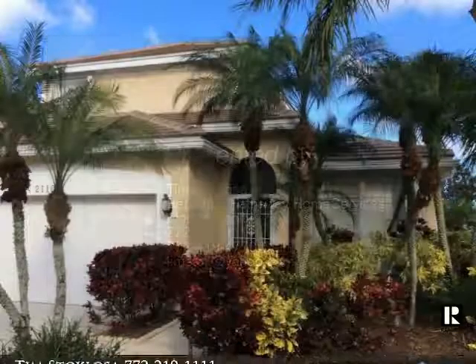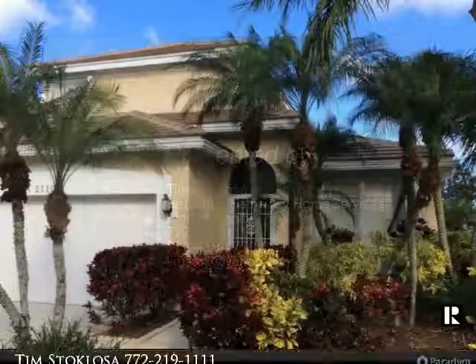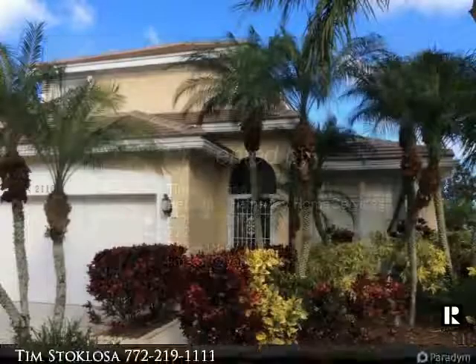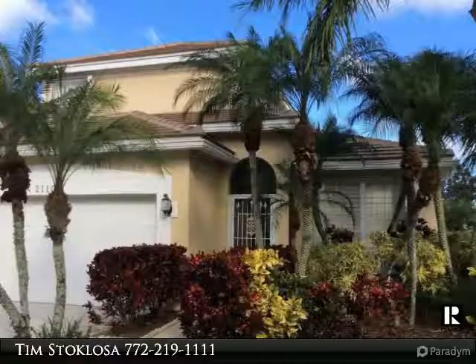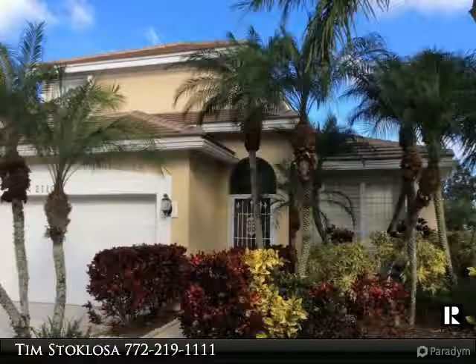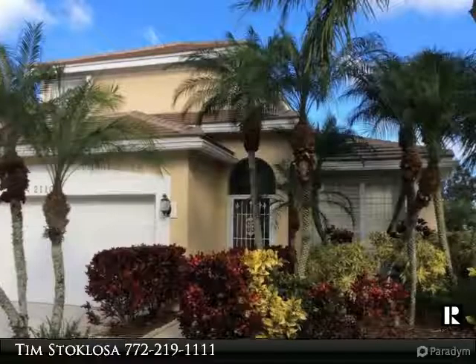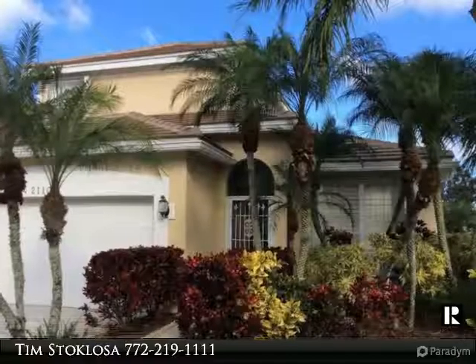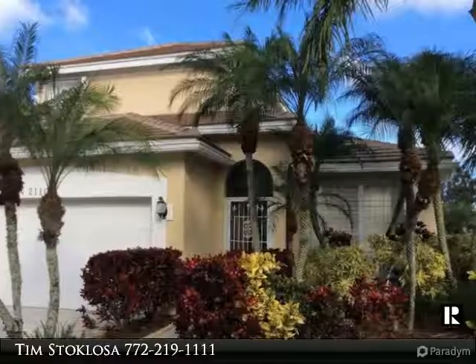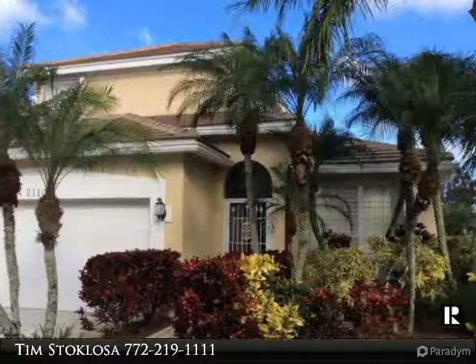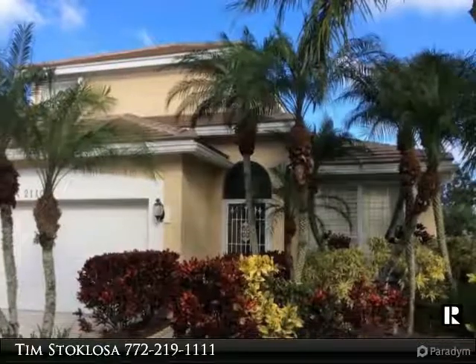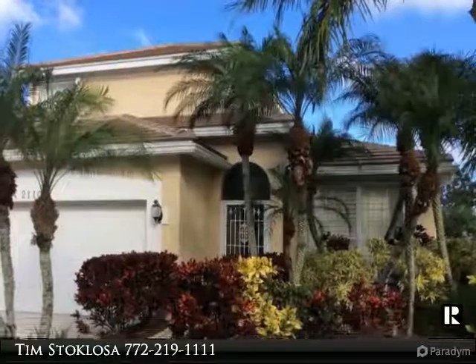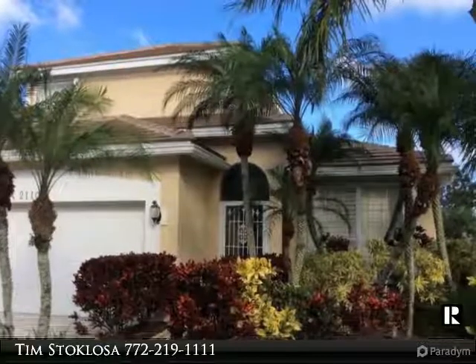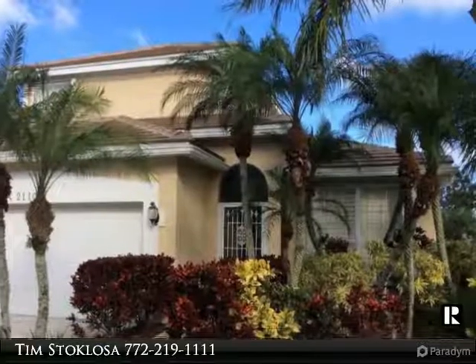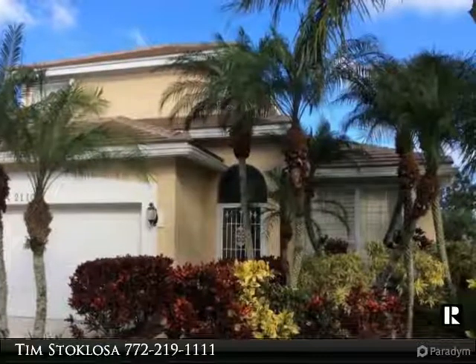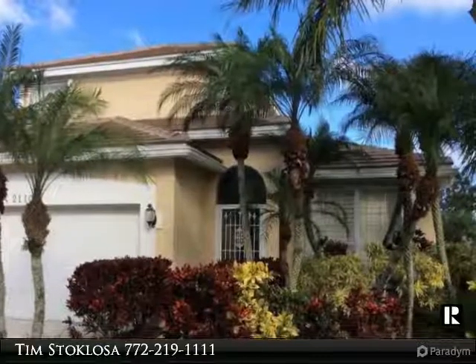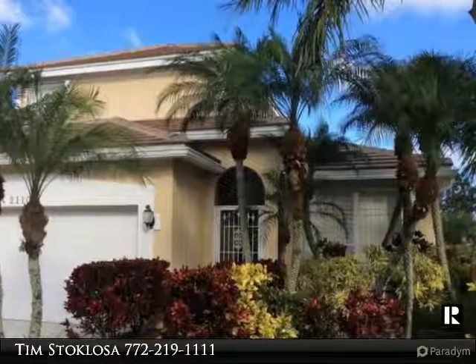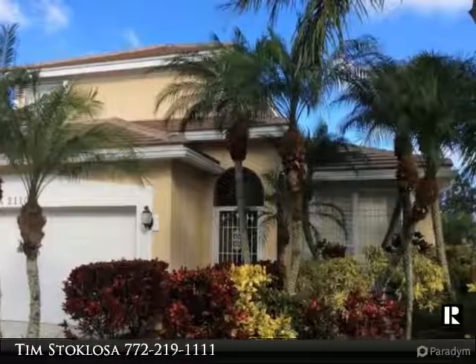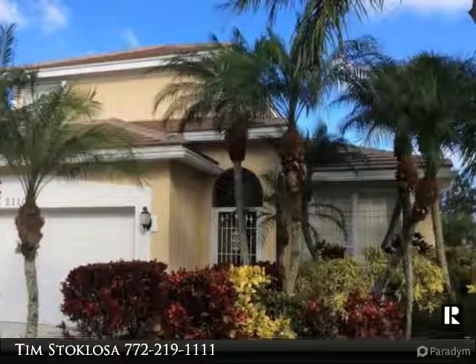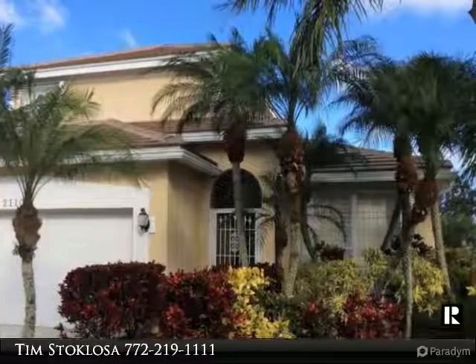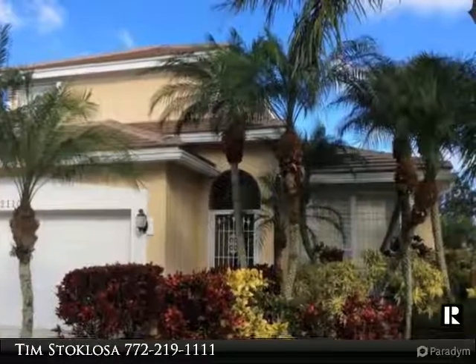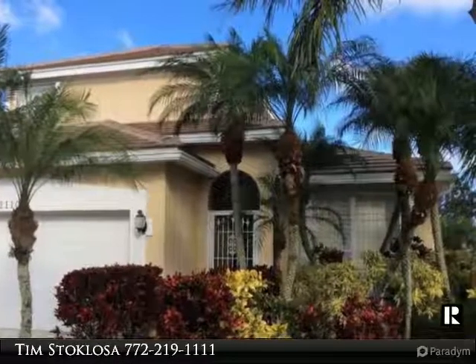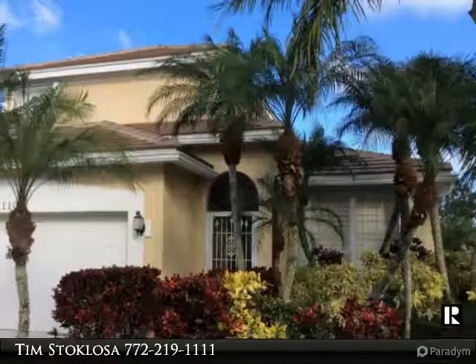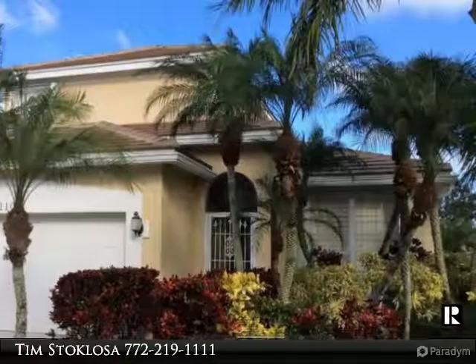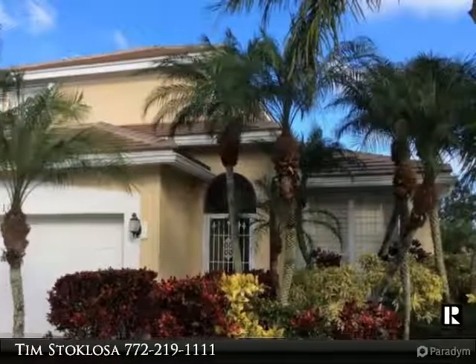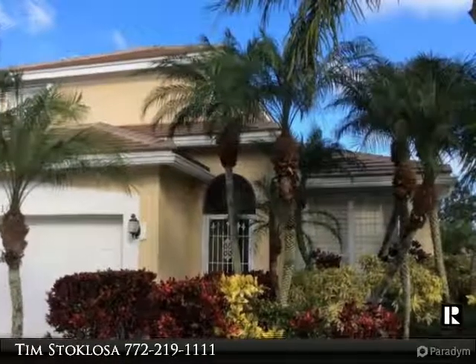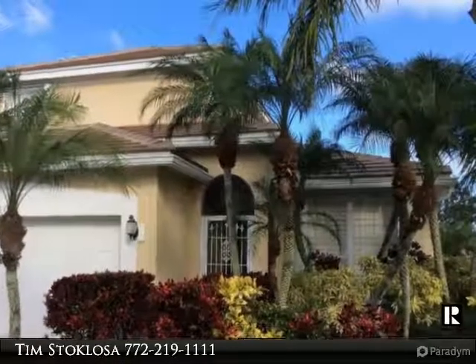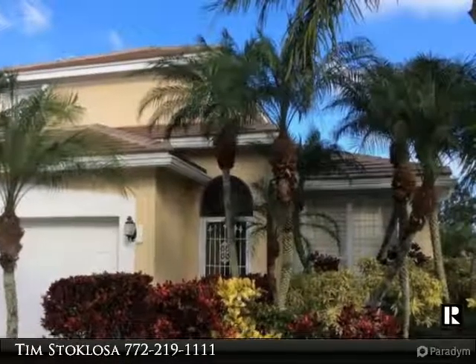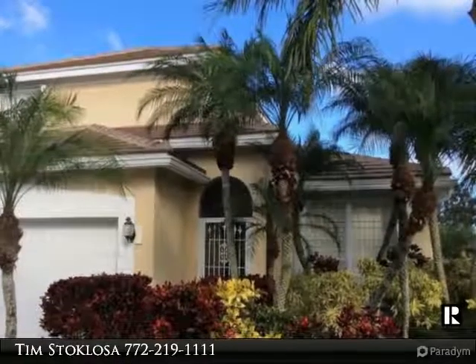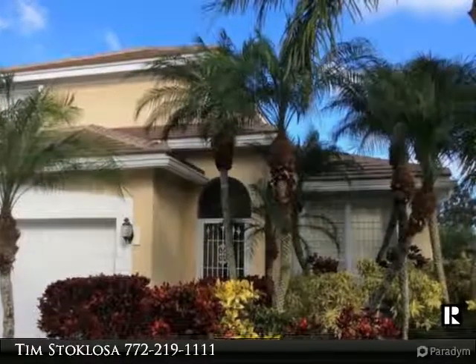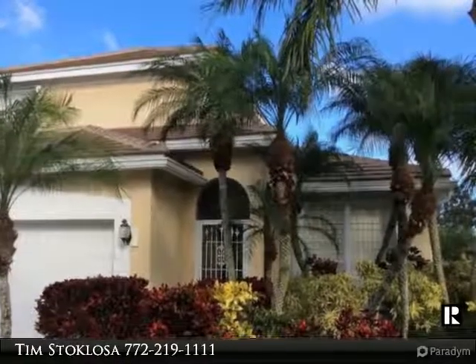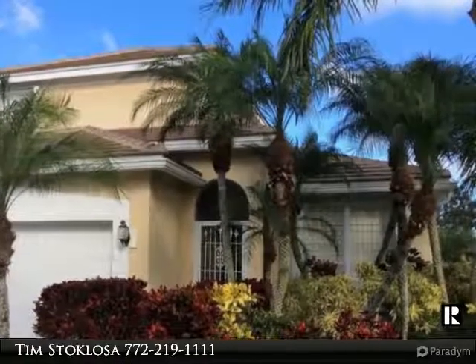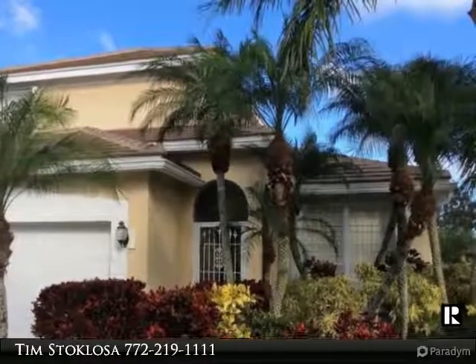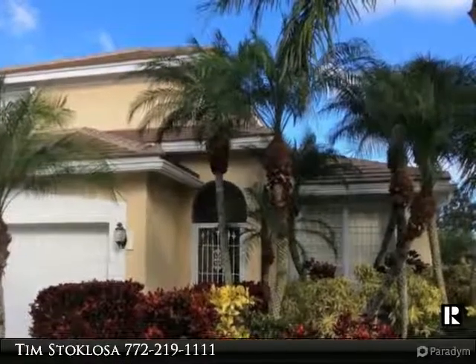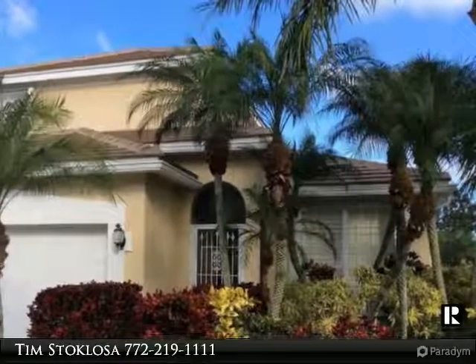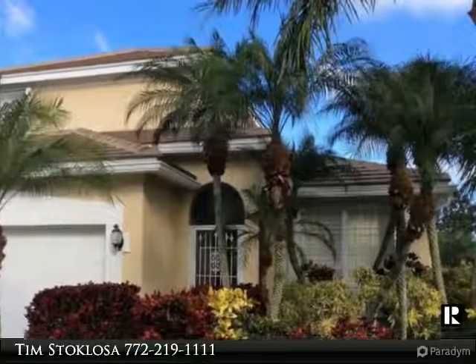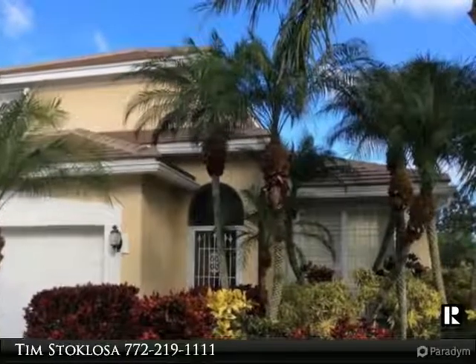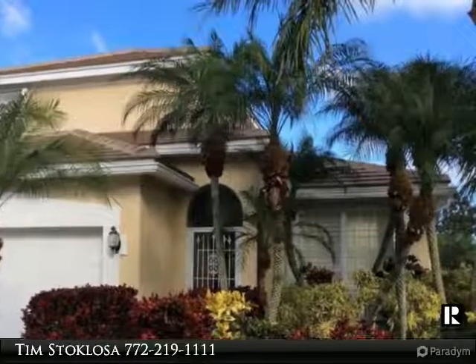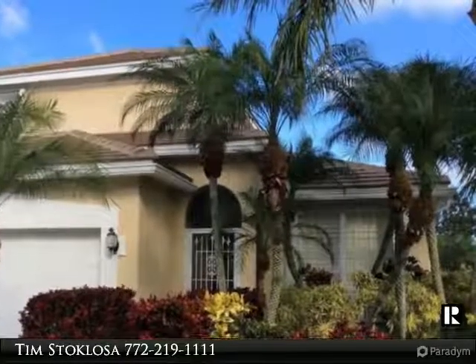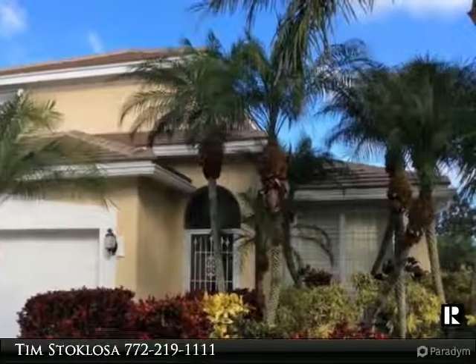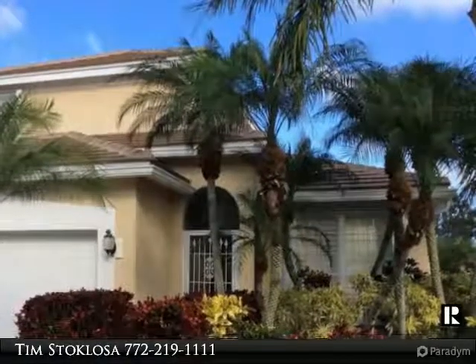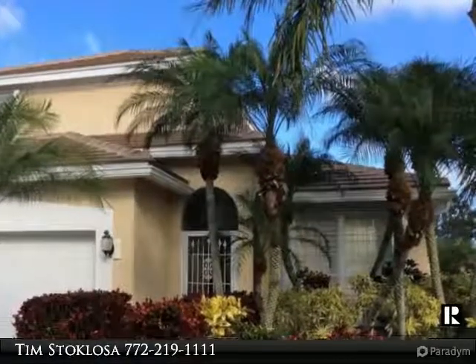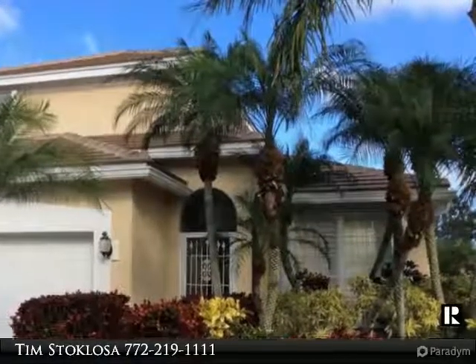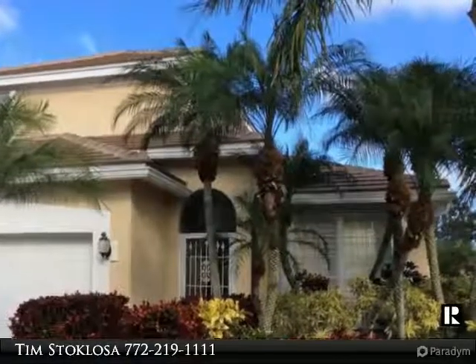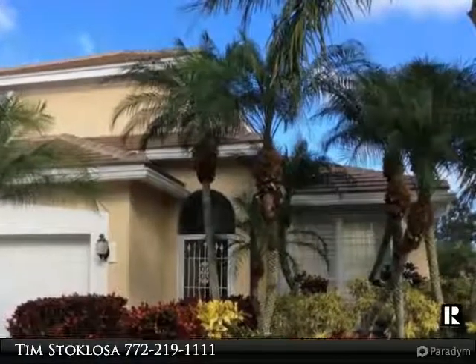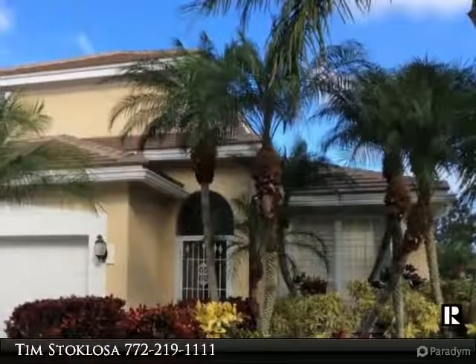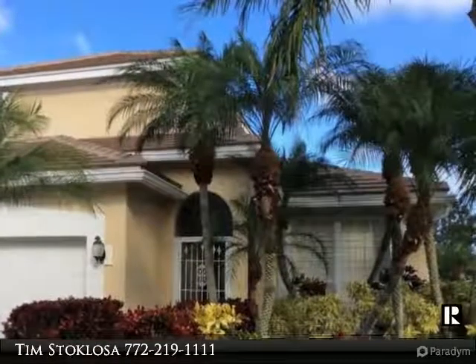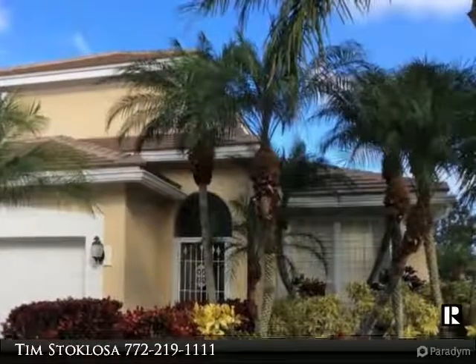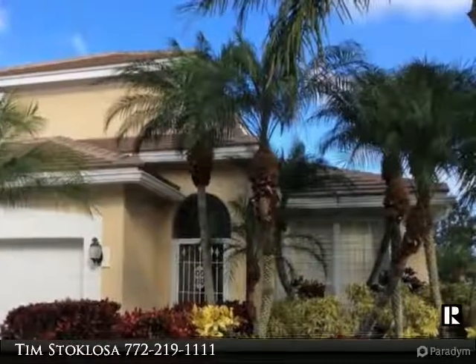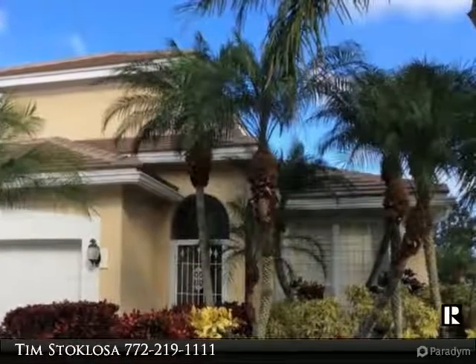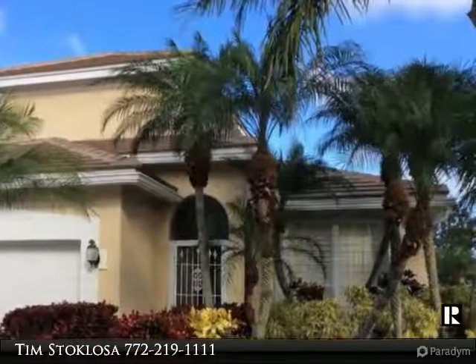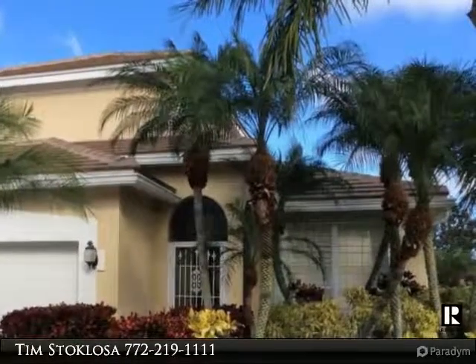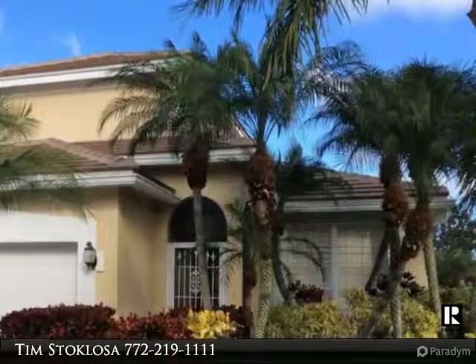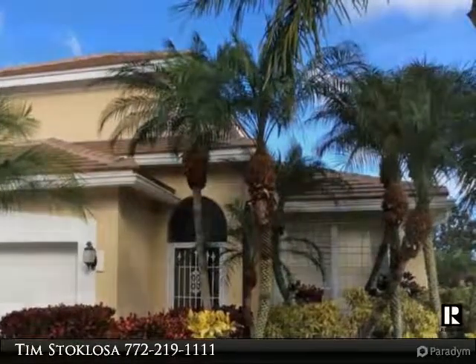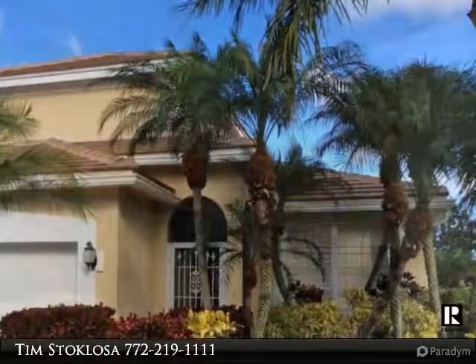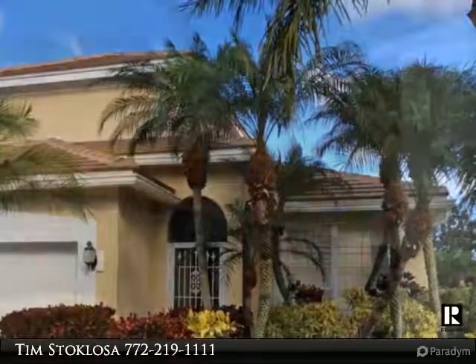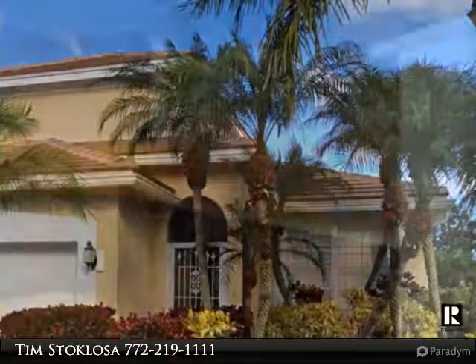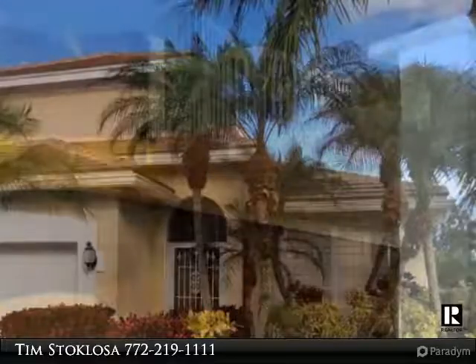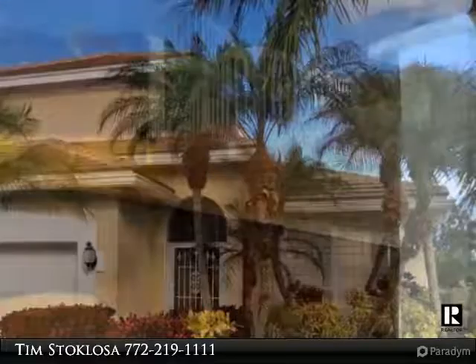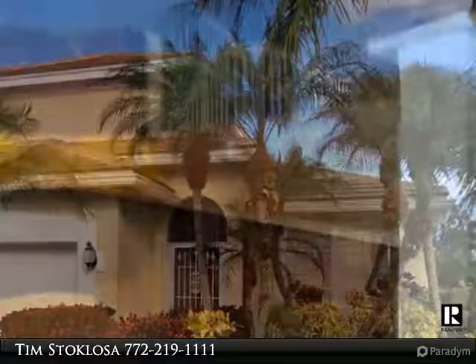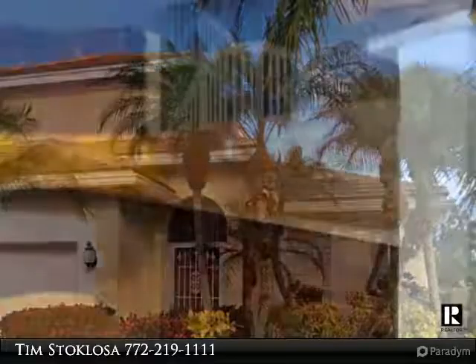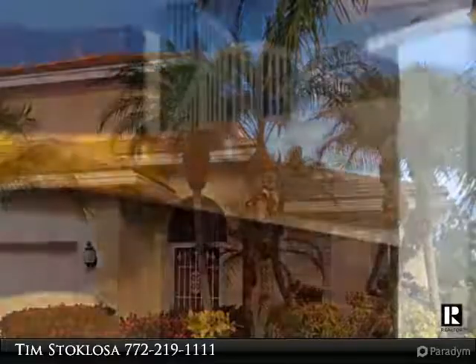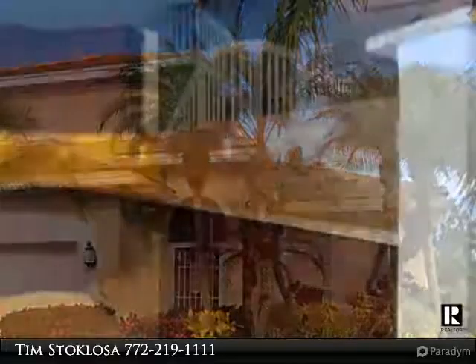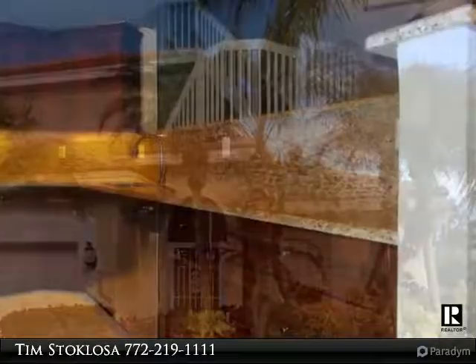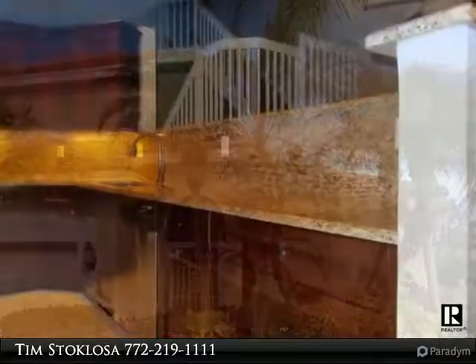Palm City — less than $300K for a CBS 2-story home in a beautiful gated community? Wow!